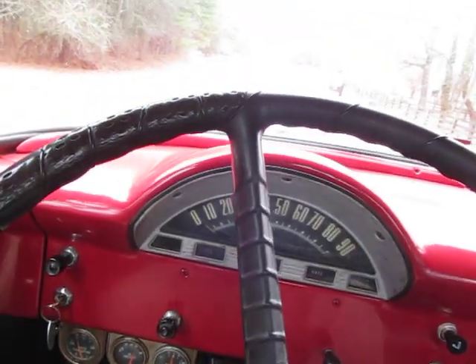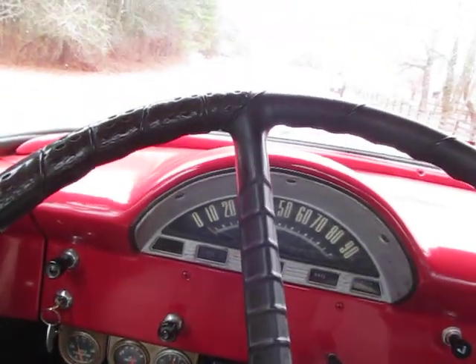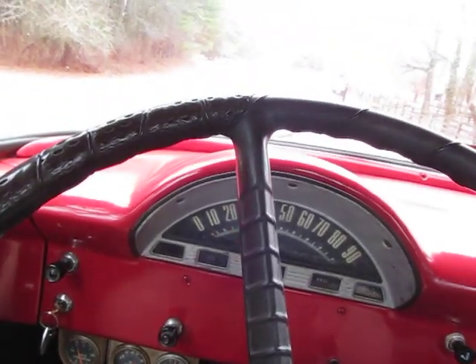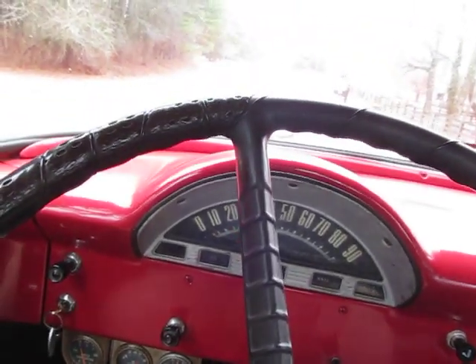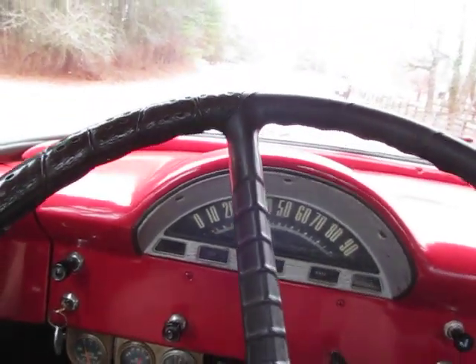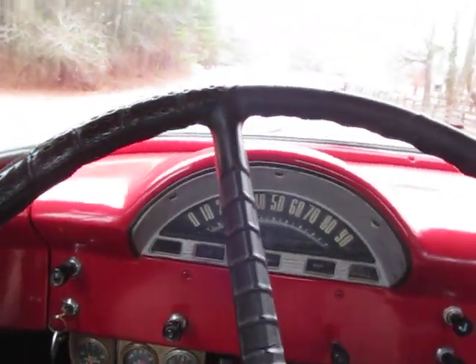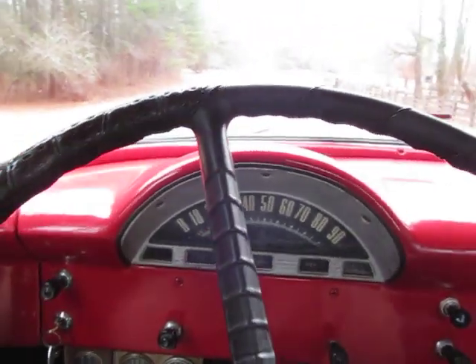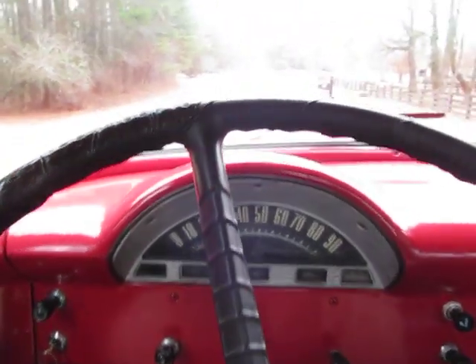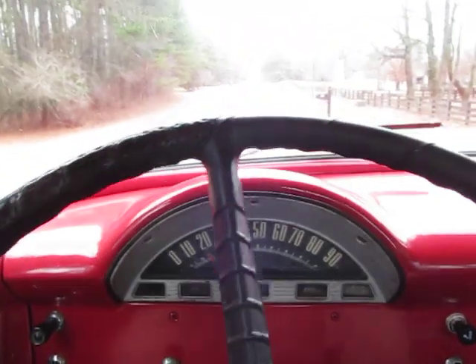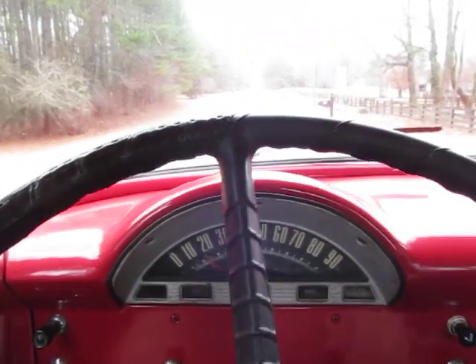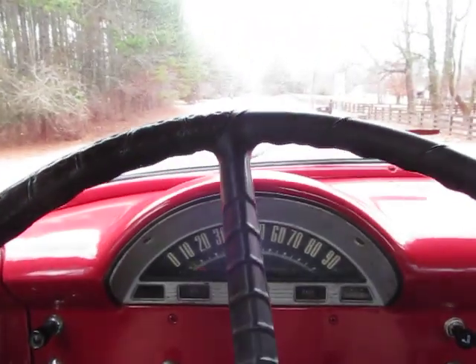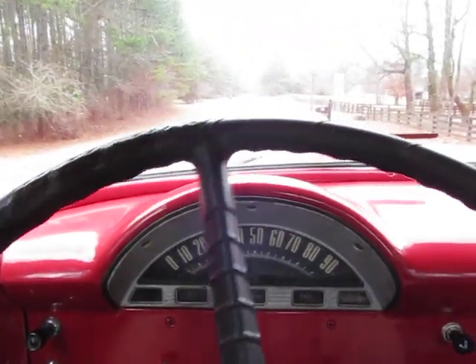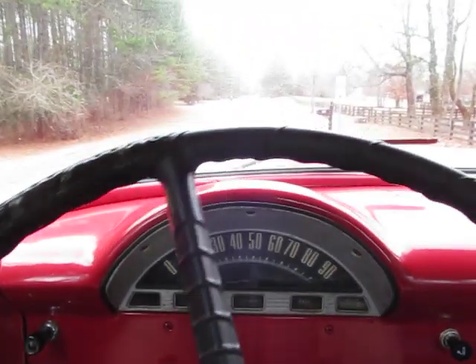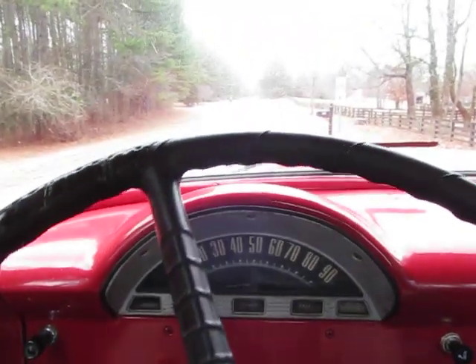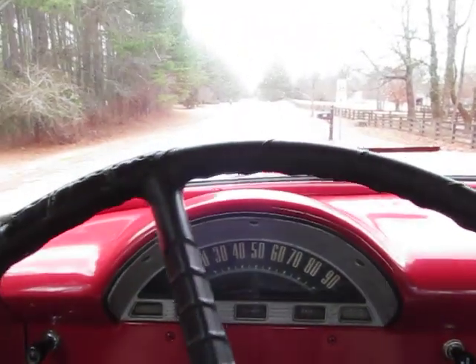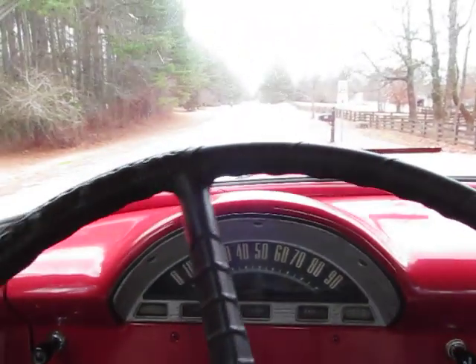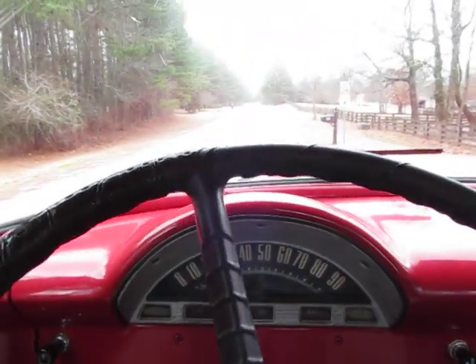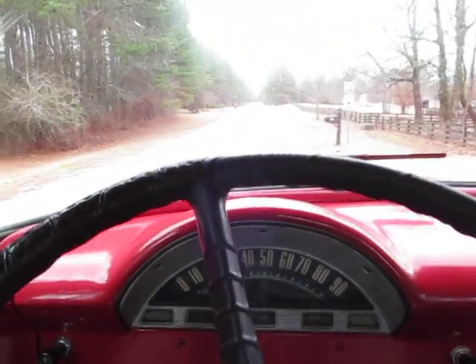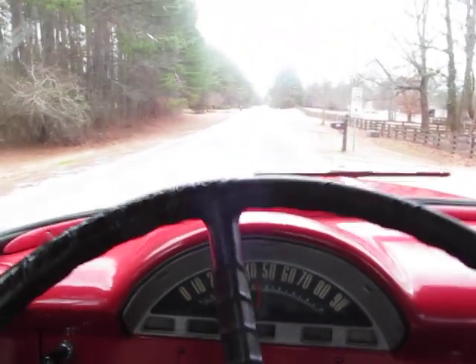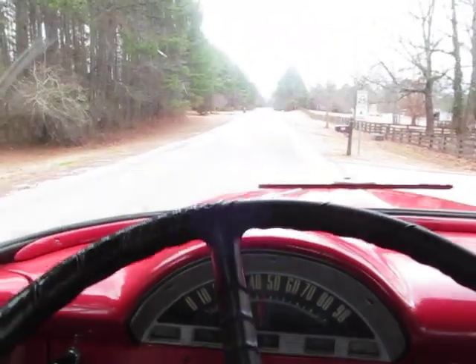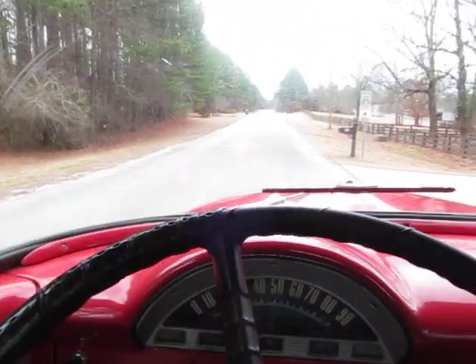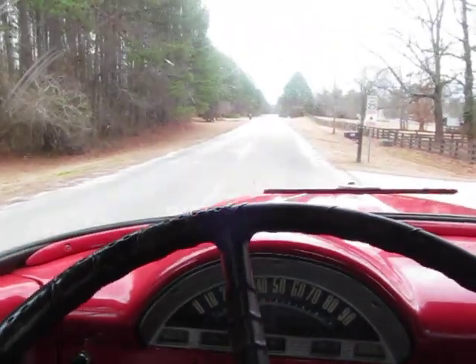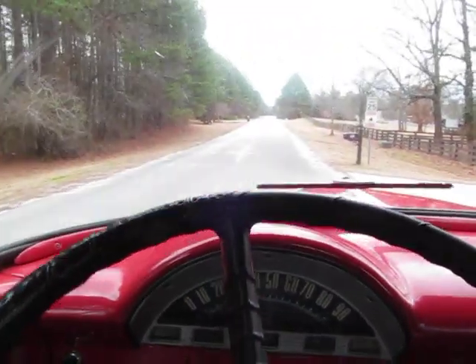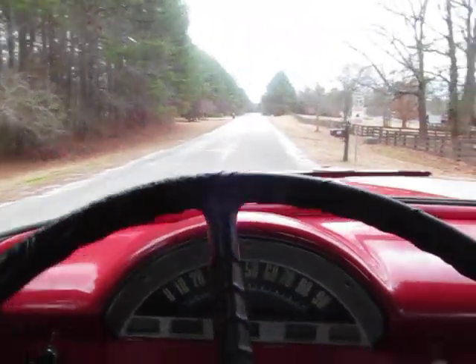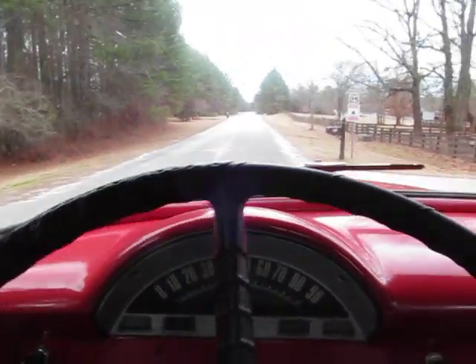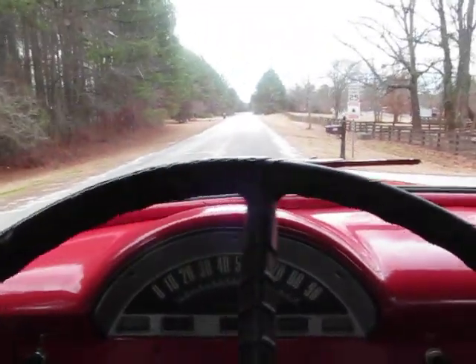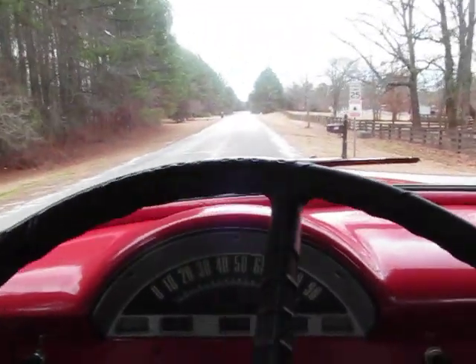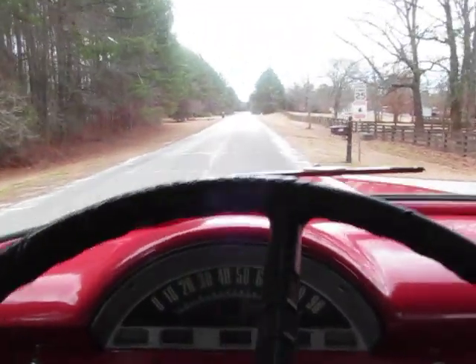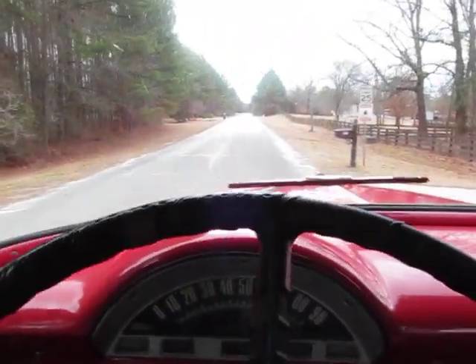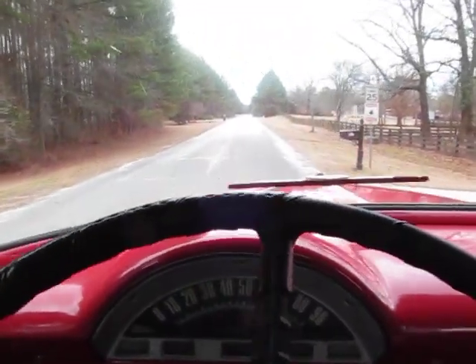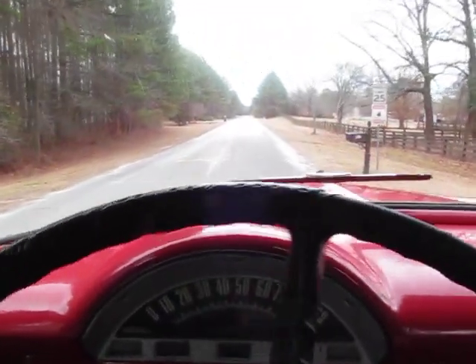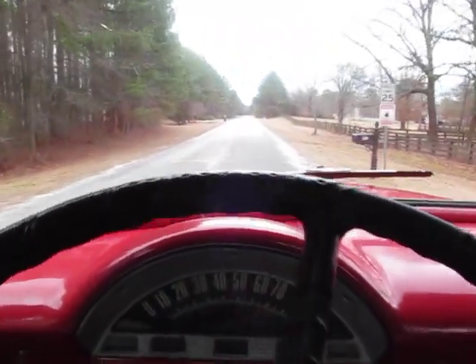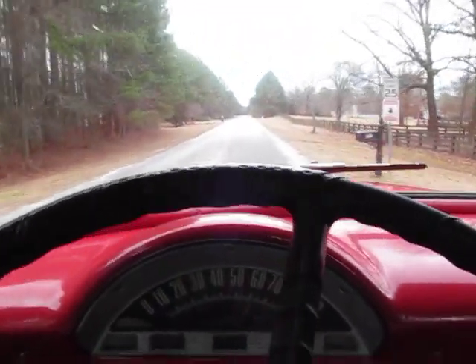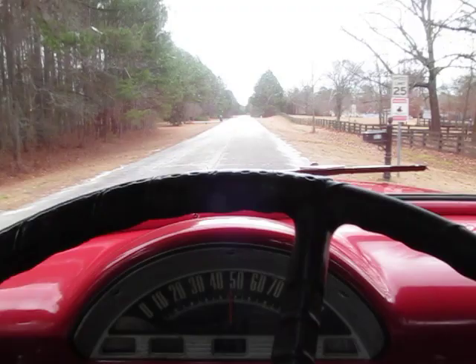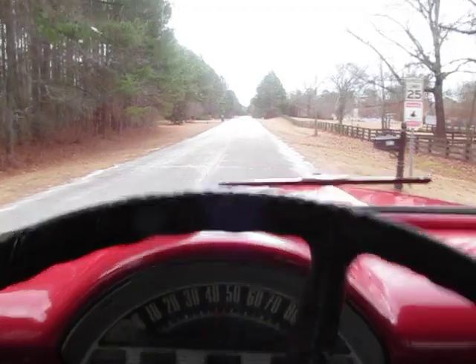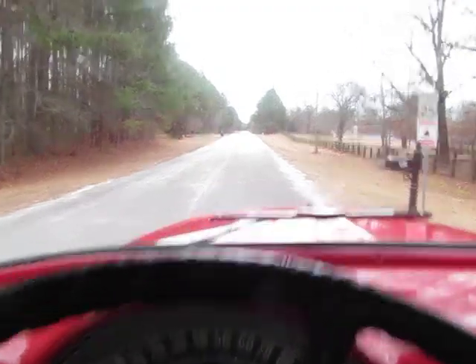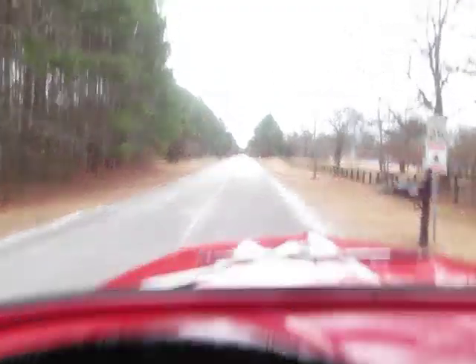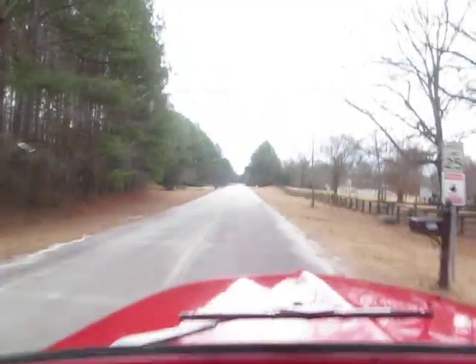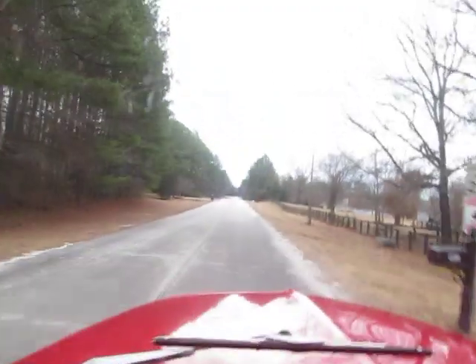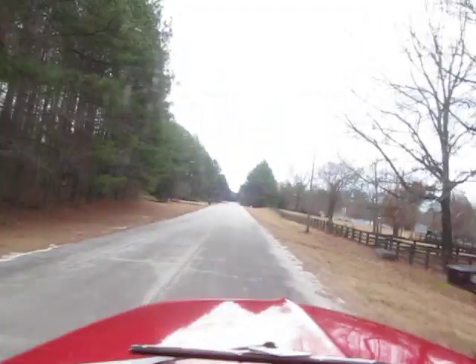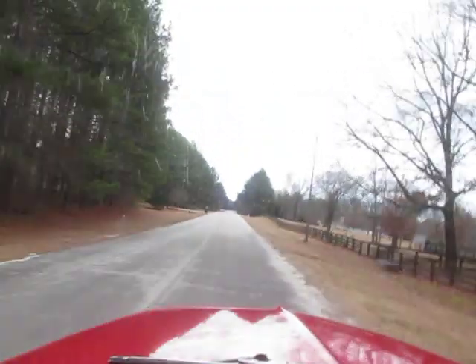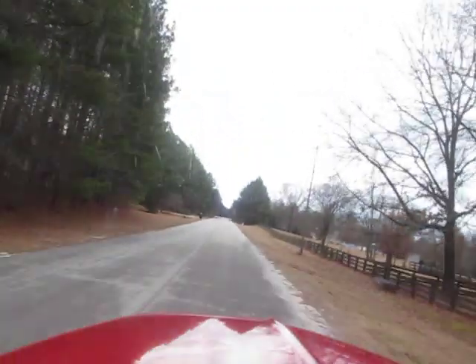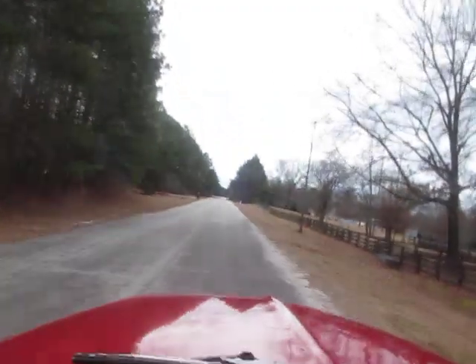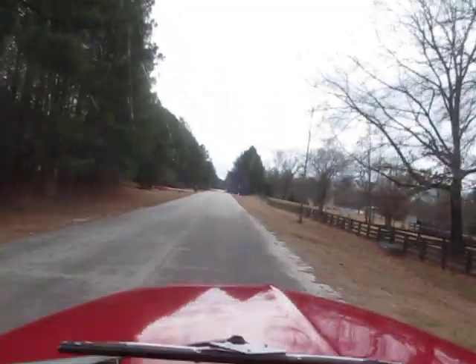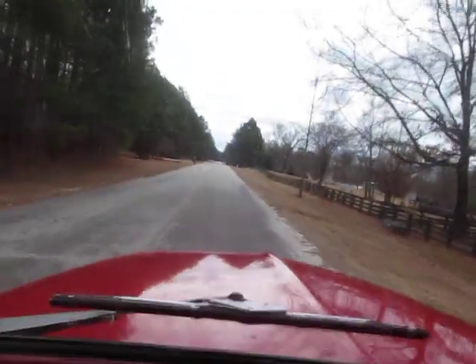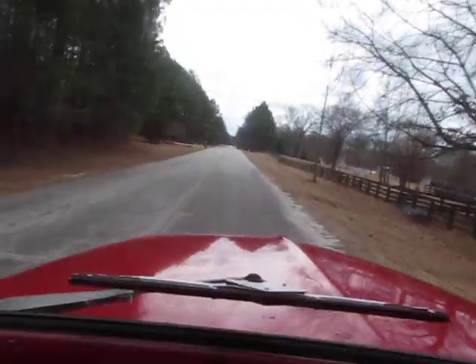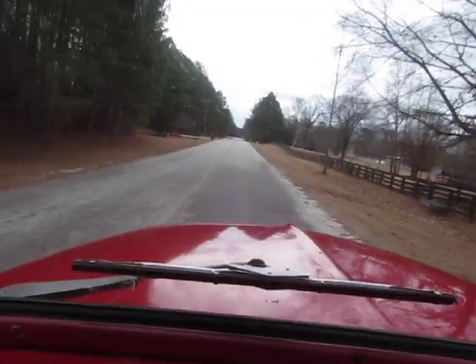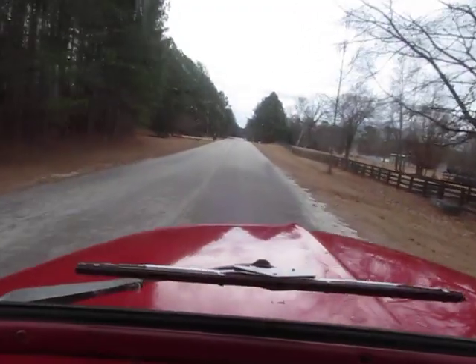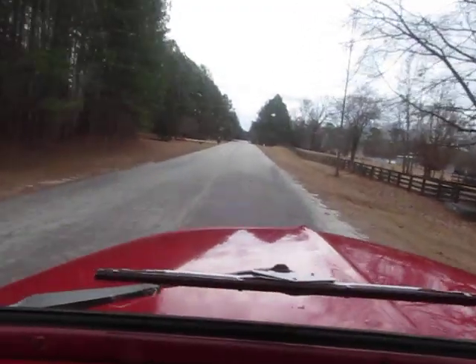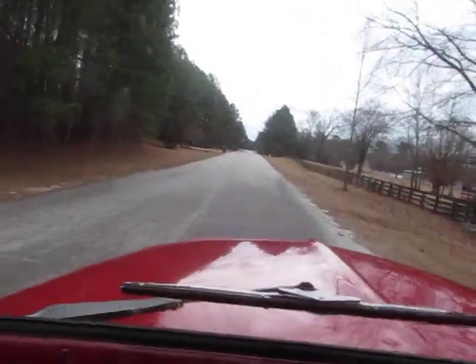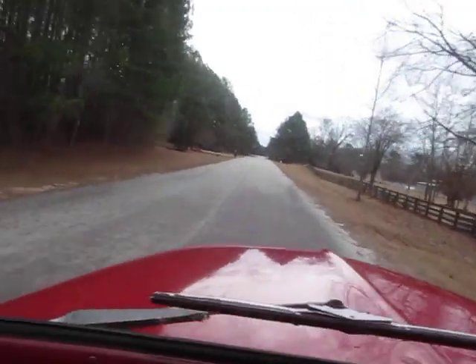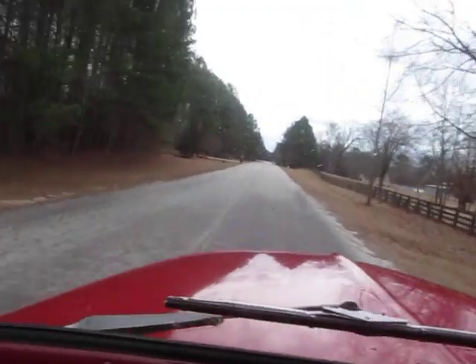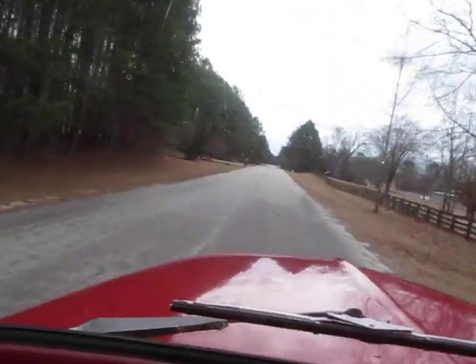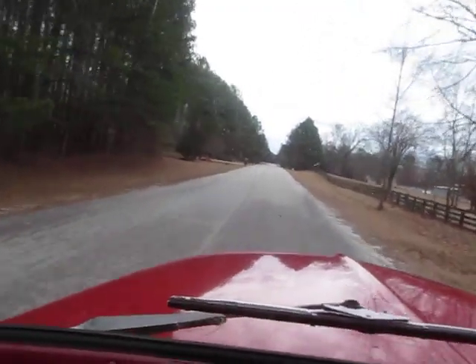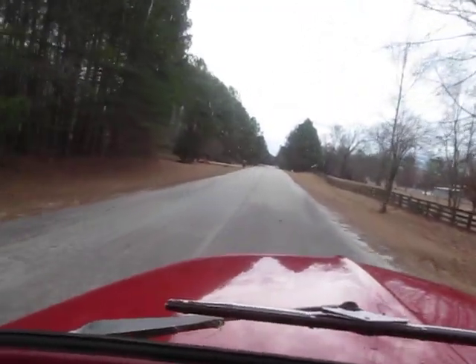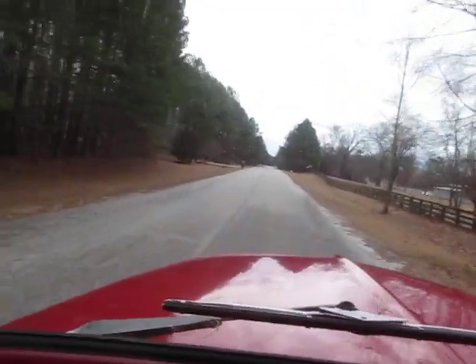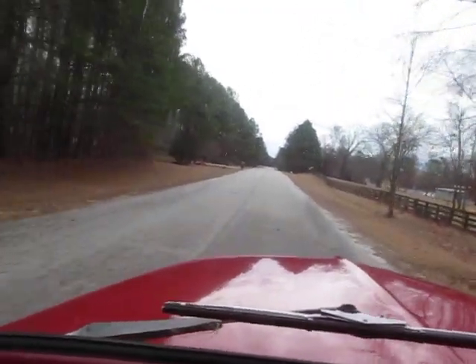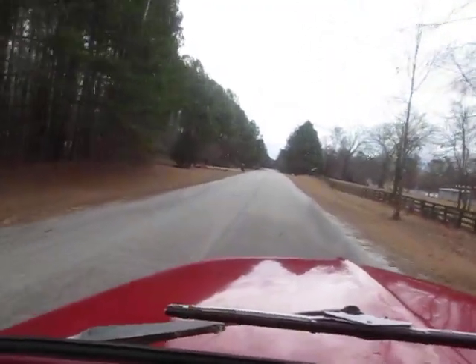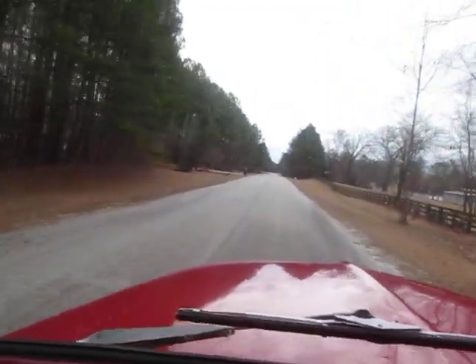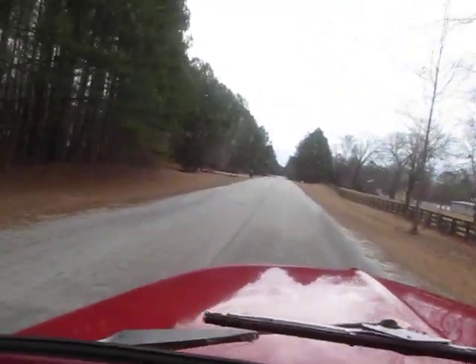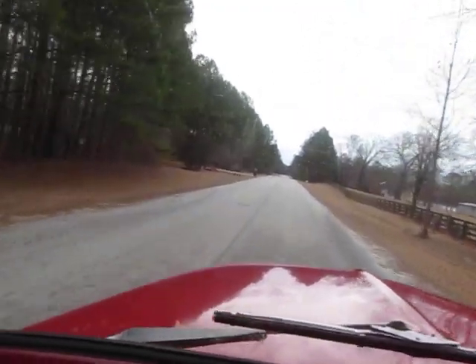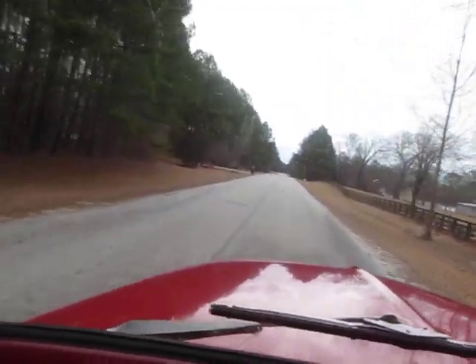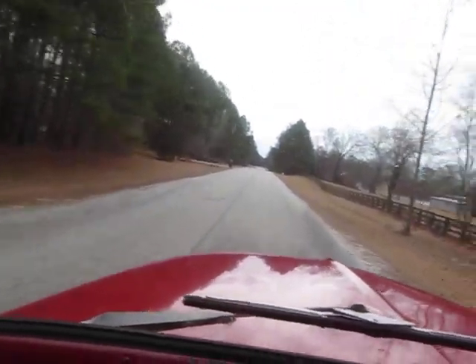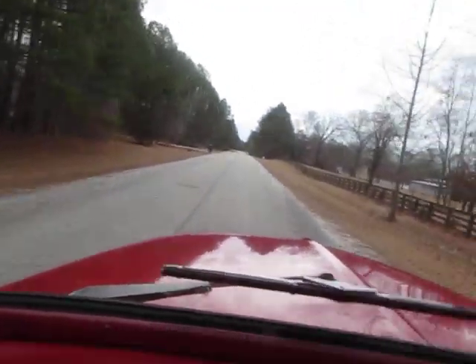Other than the engine — this is a 390 — everything else is, I think, original to this truck. It's got the old 3-on-the-tree.